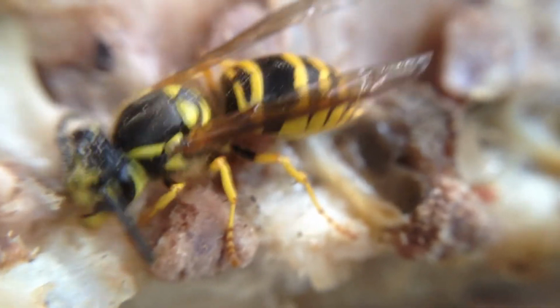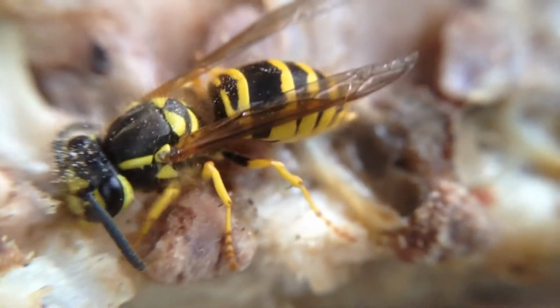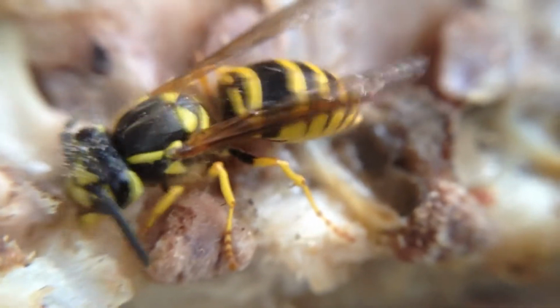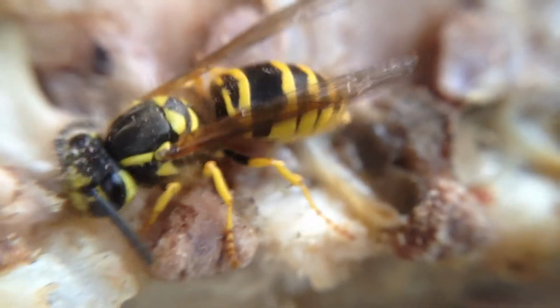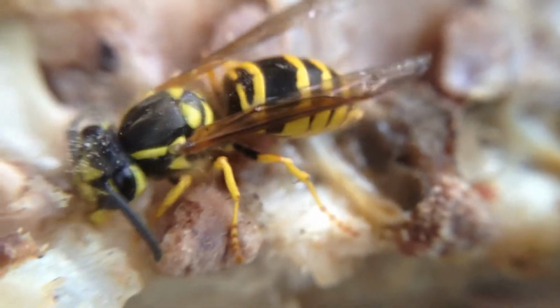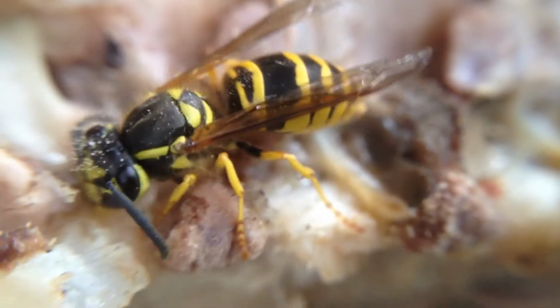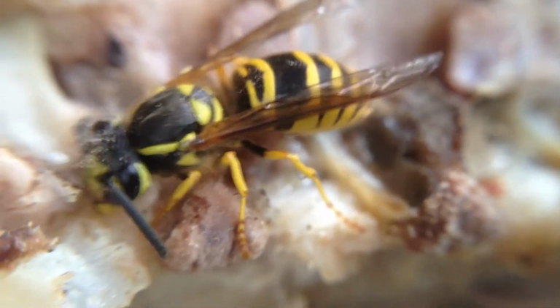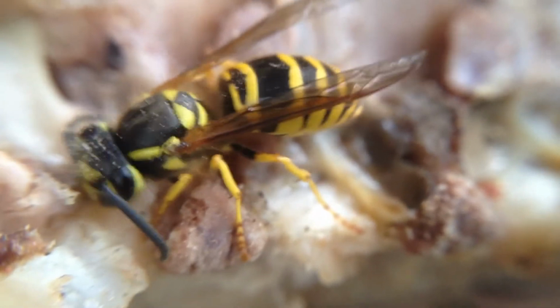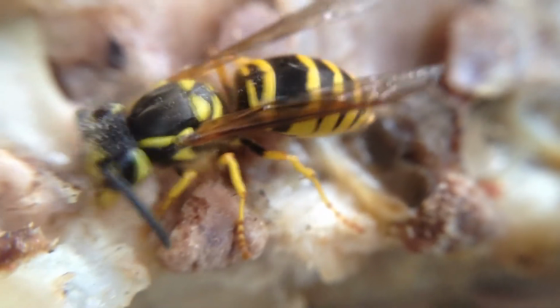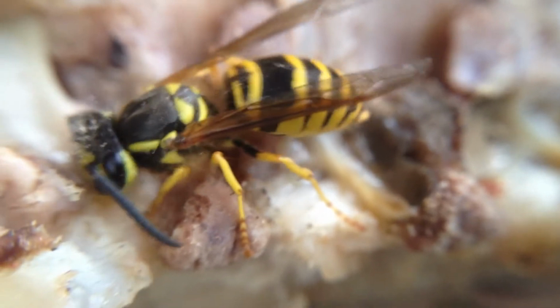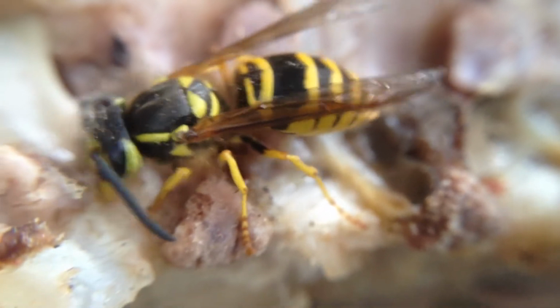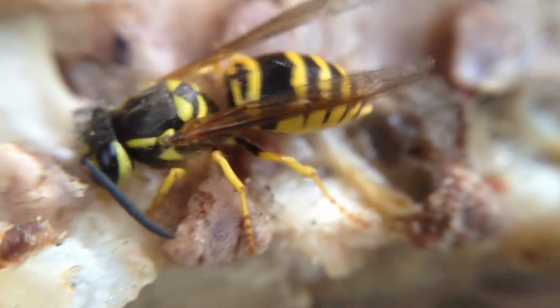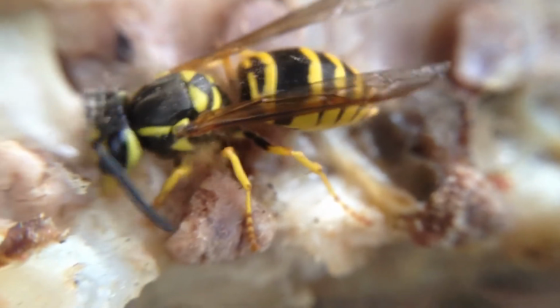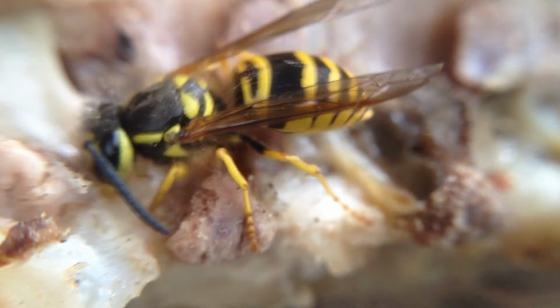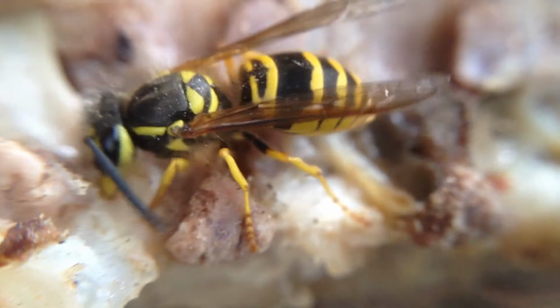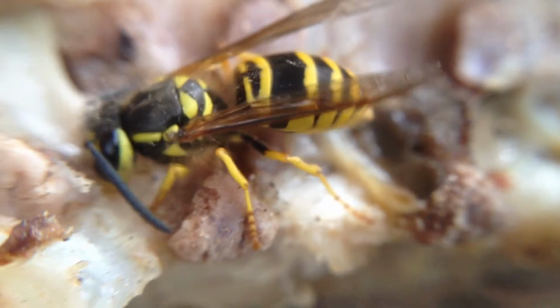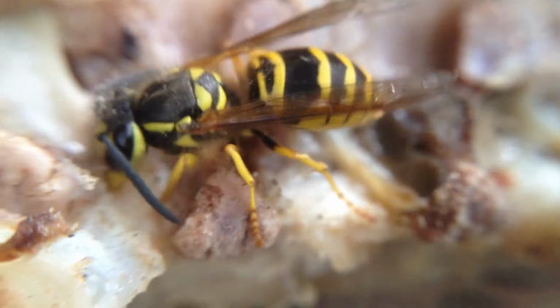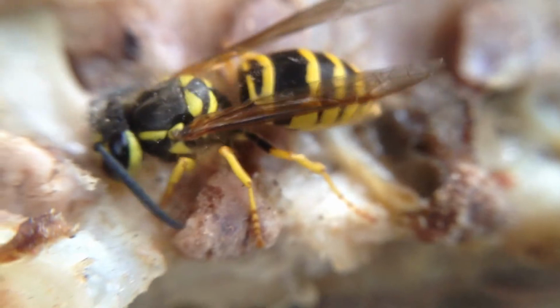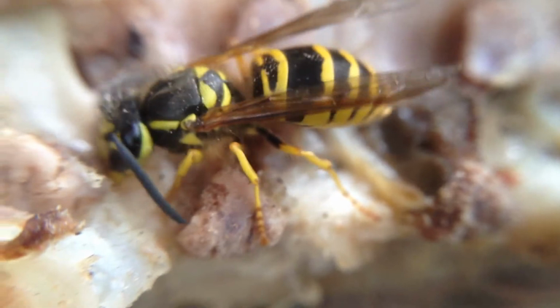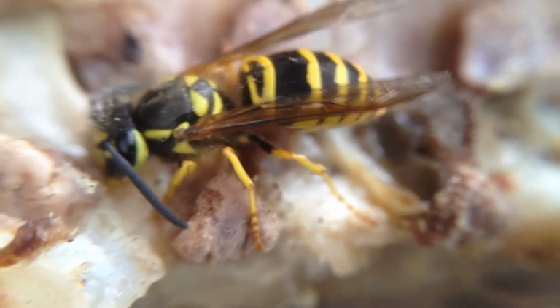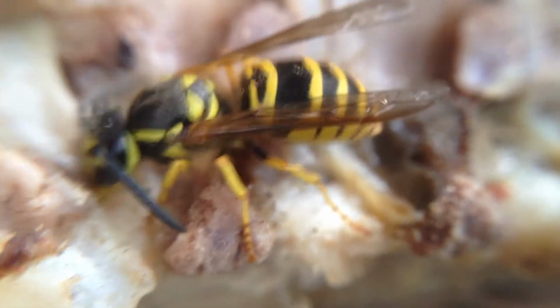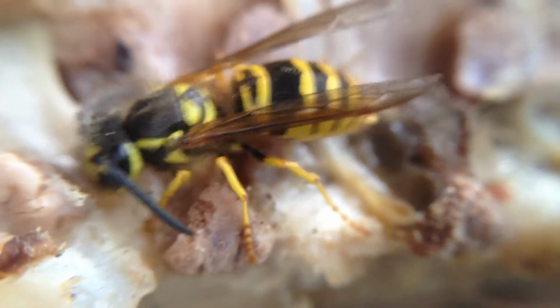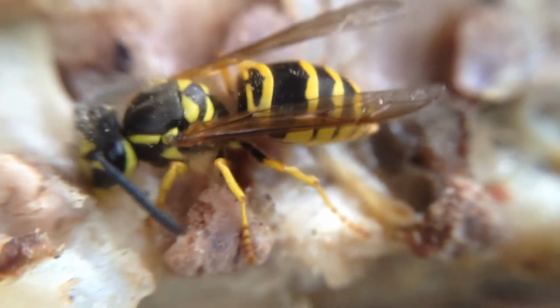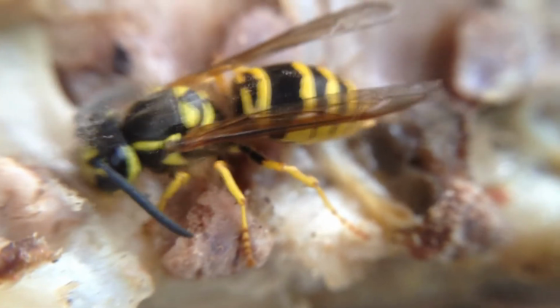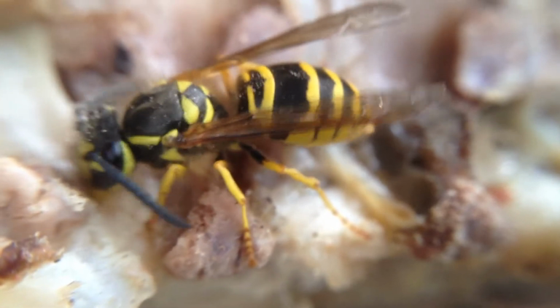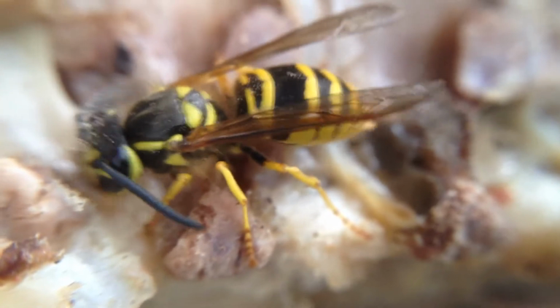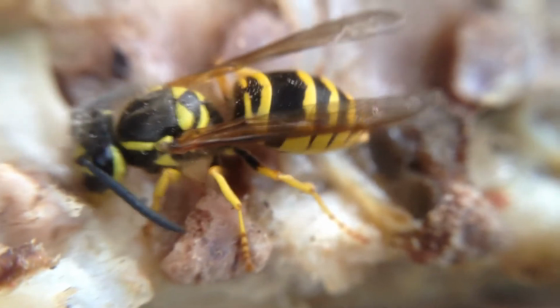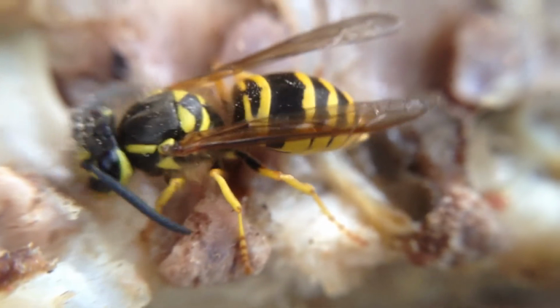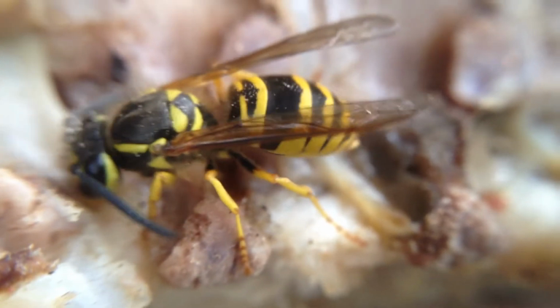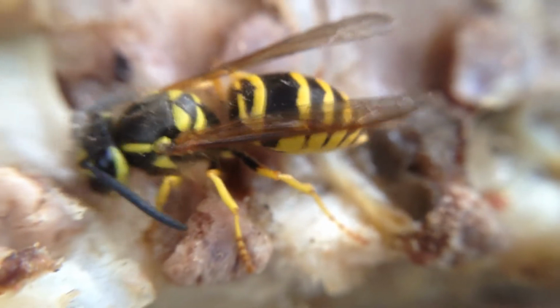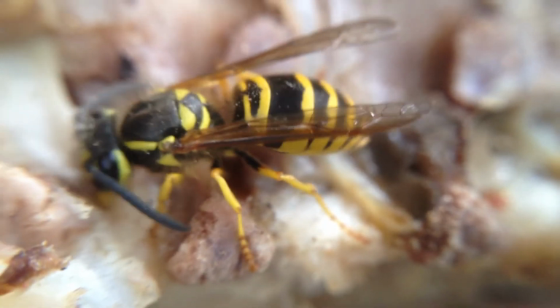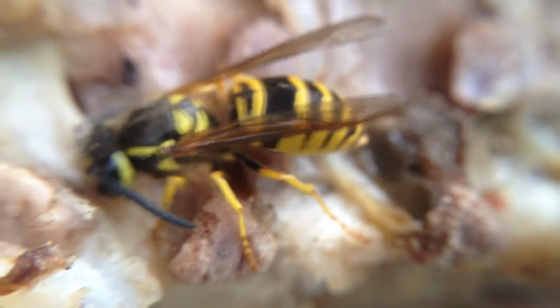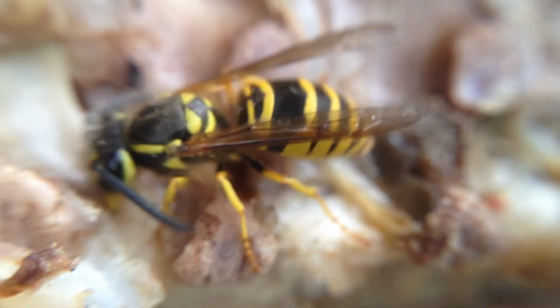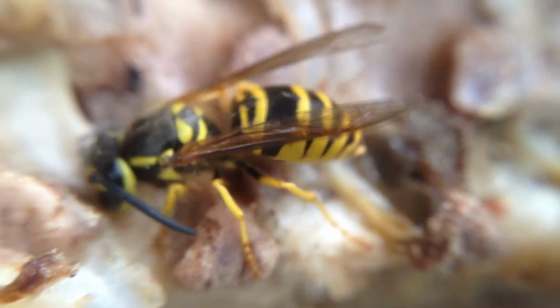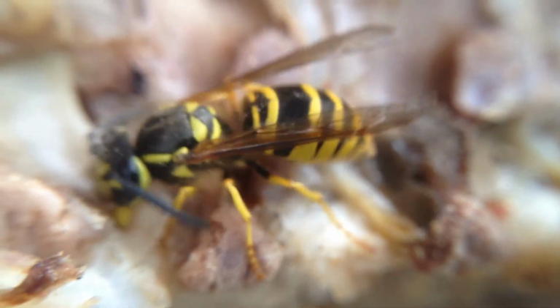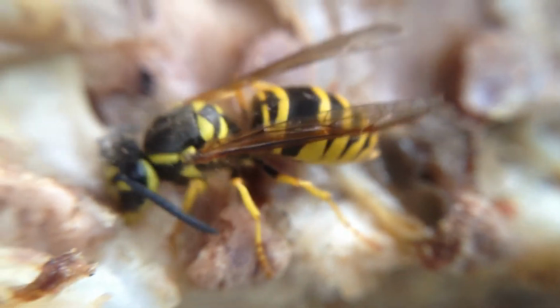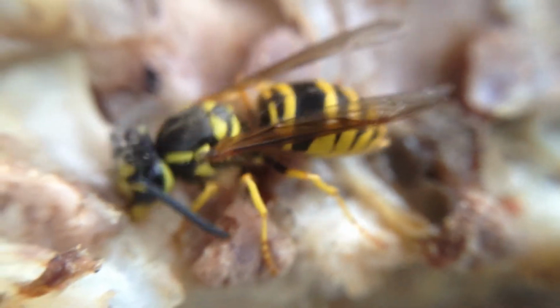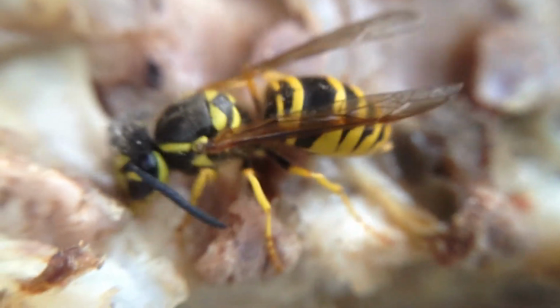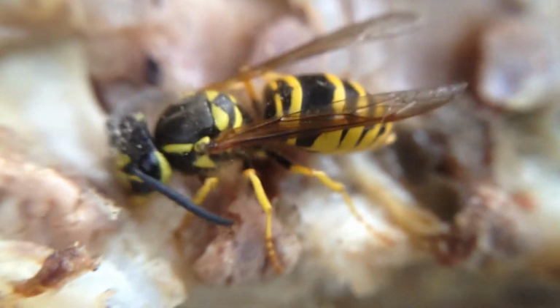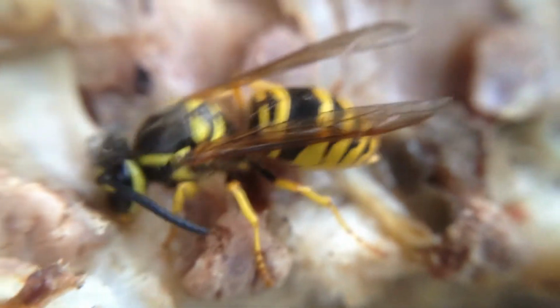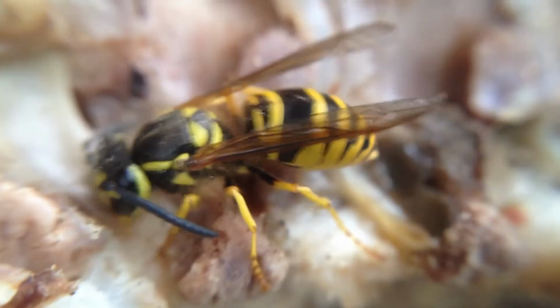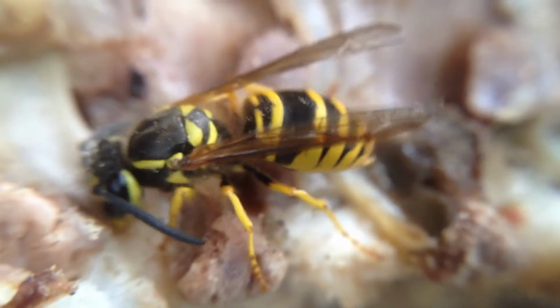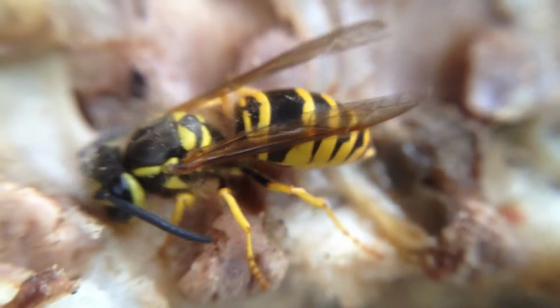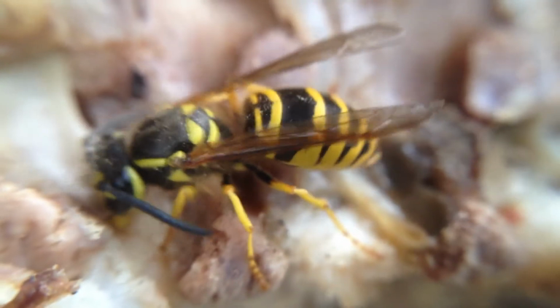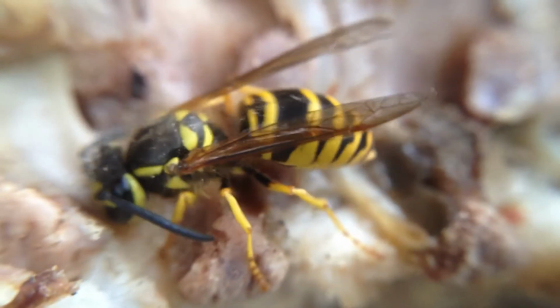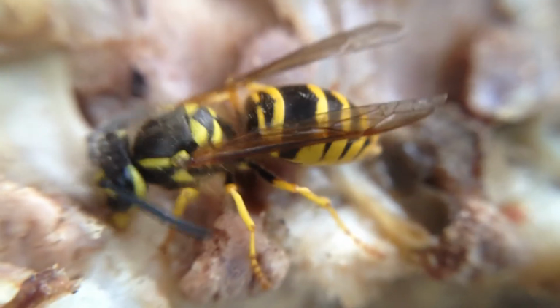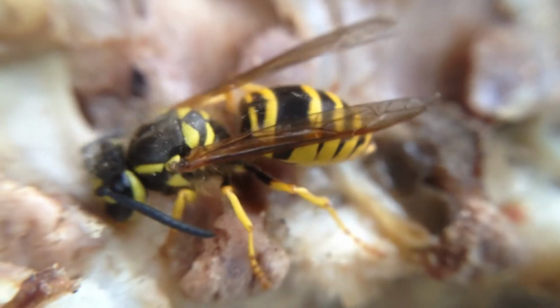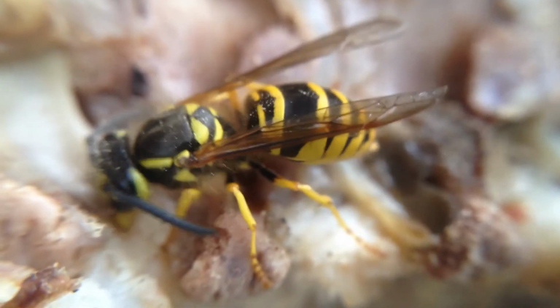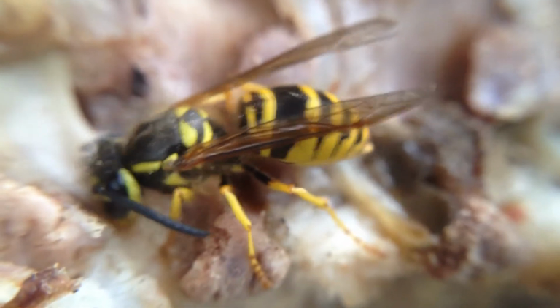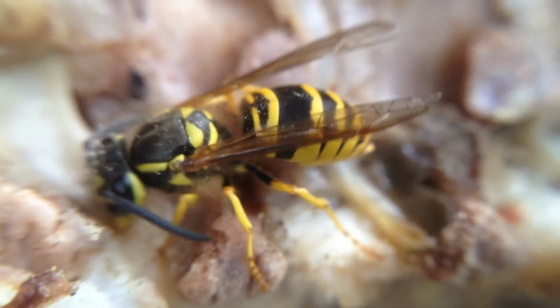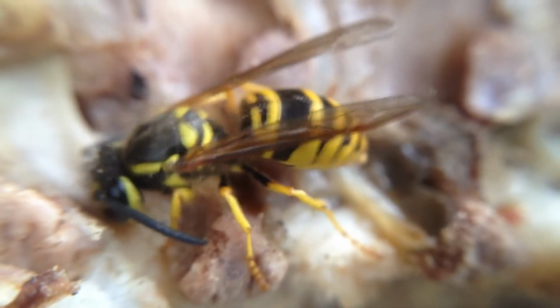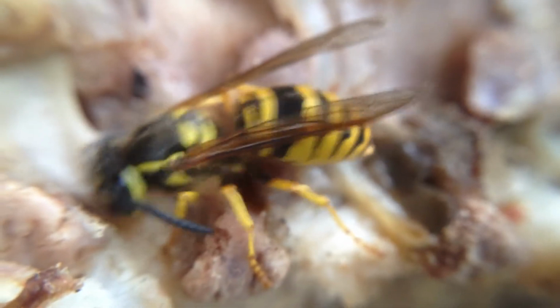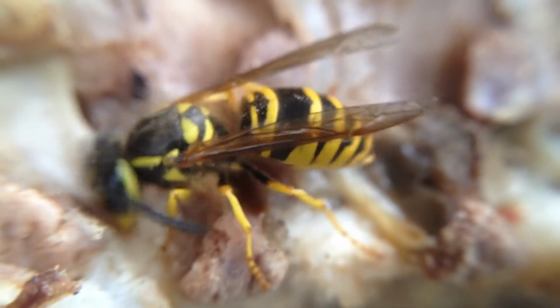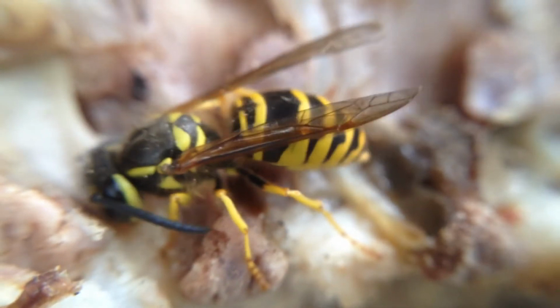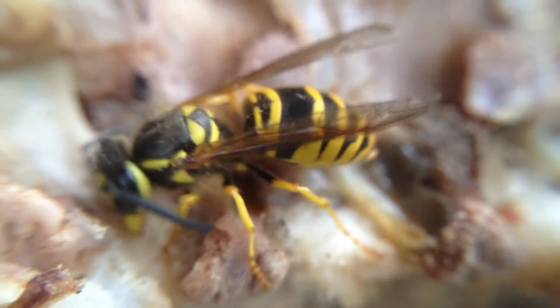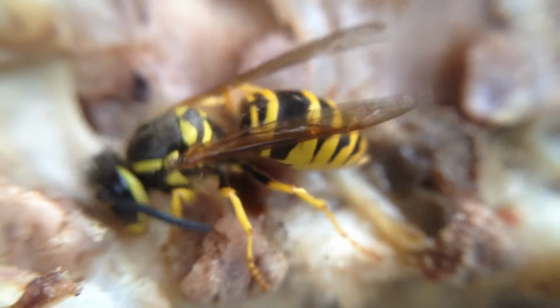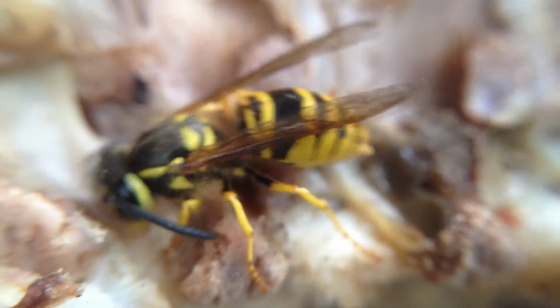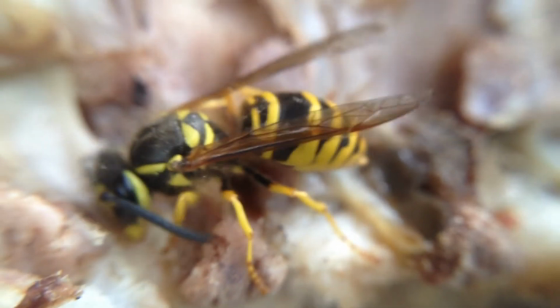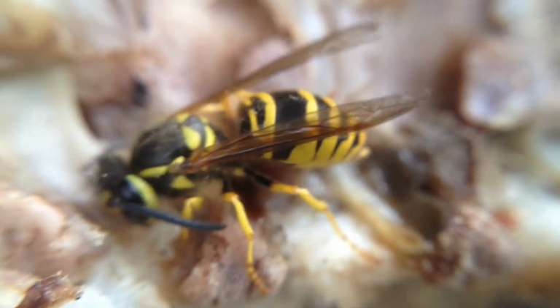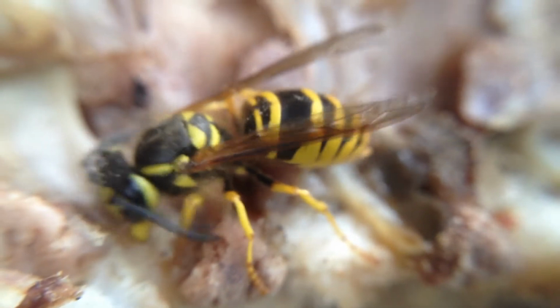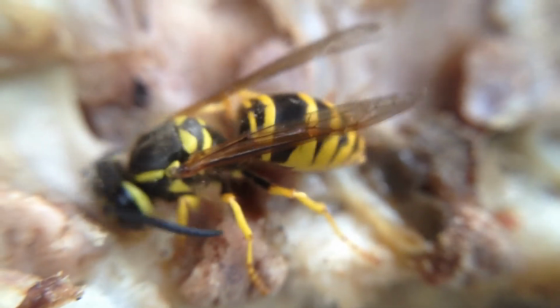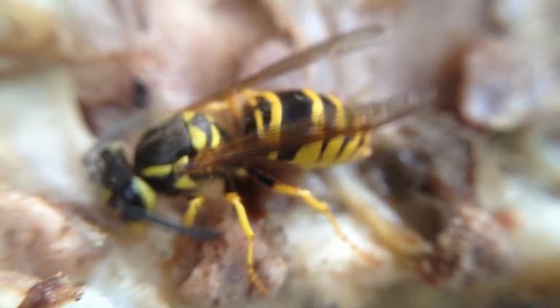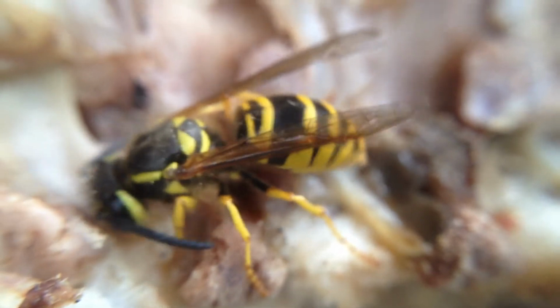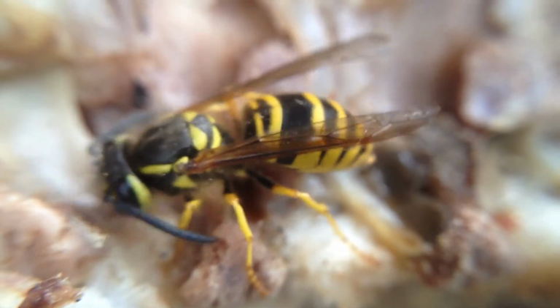Go to town, little fella. Clean this up. Clean it up, clean it up.